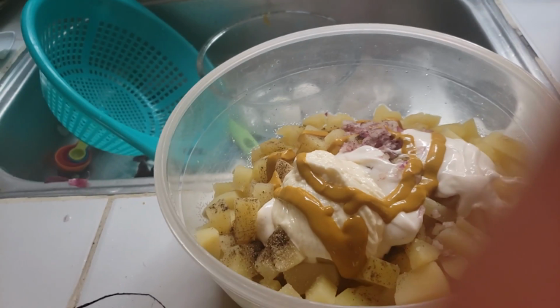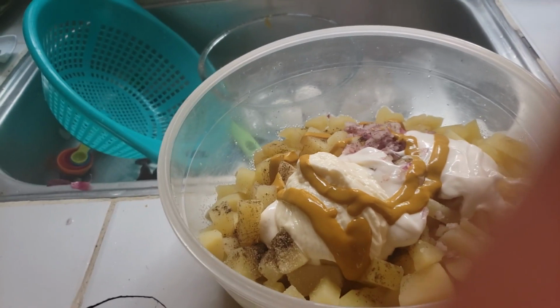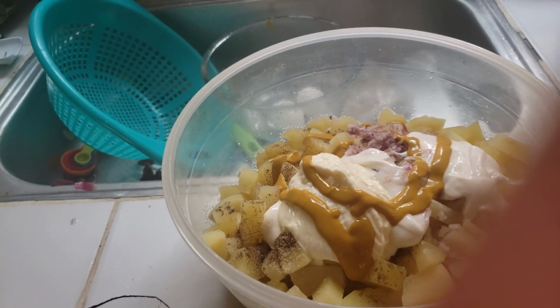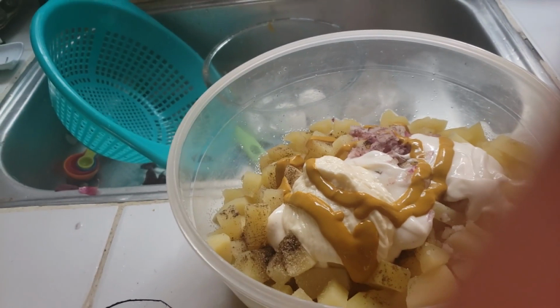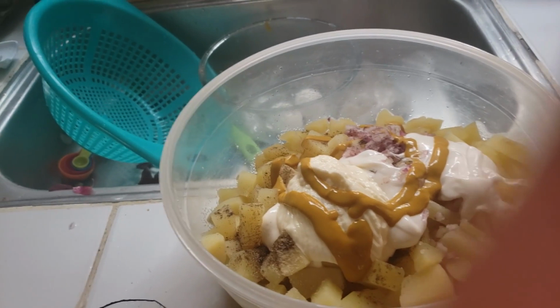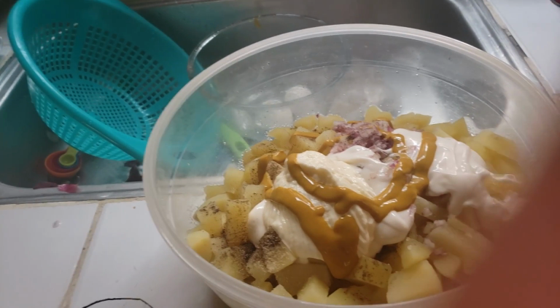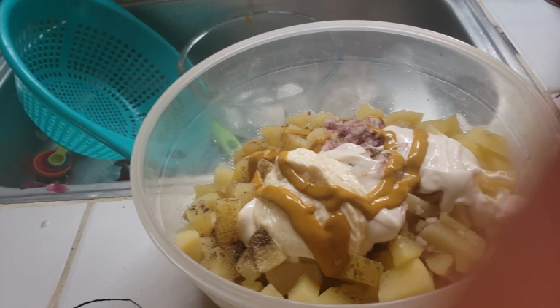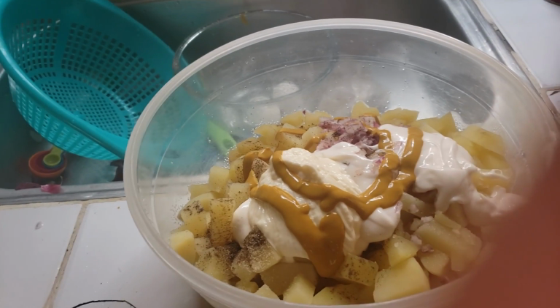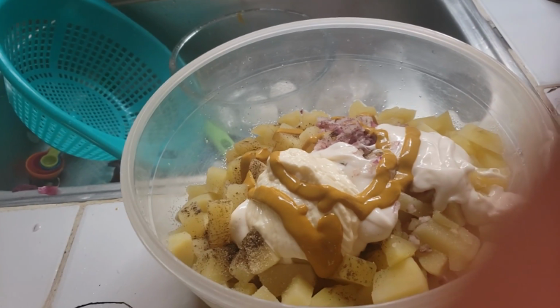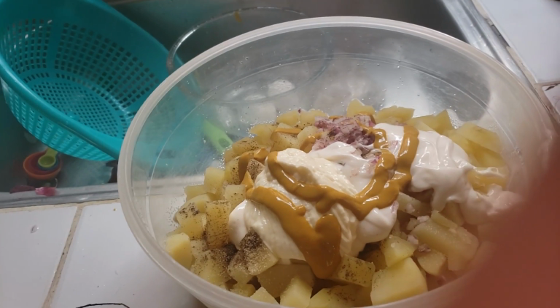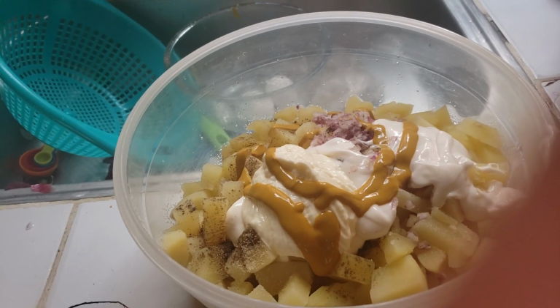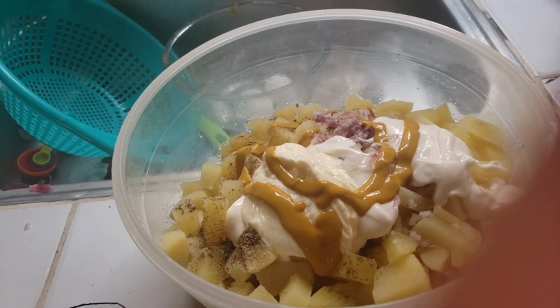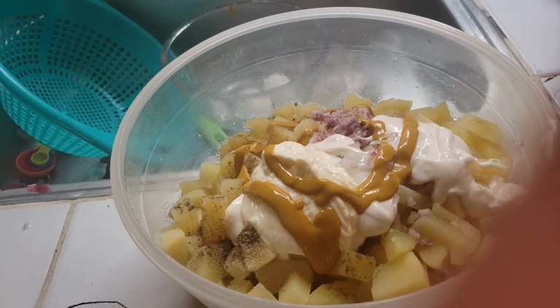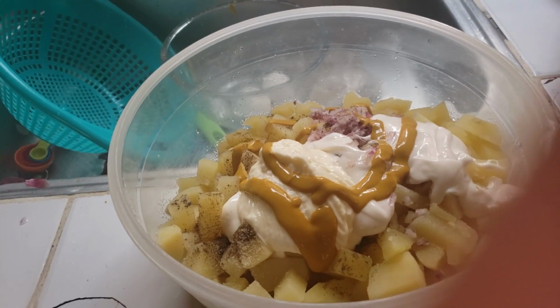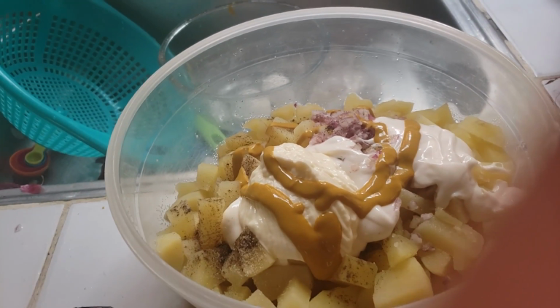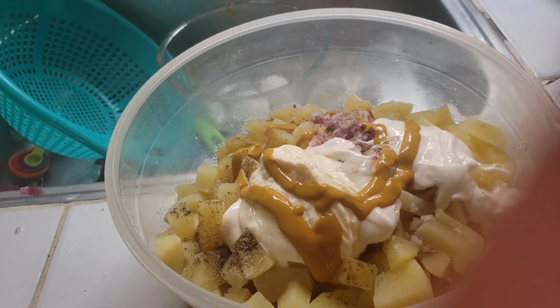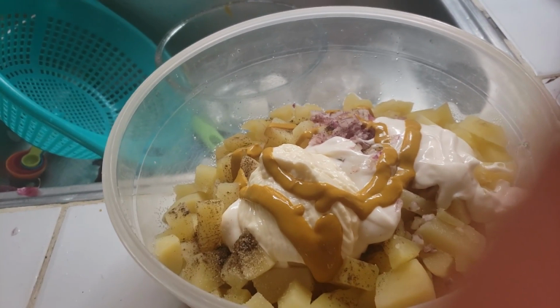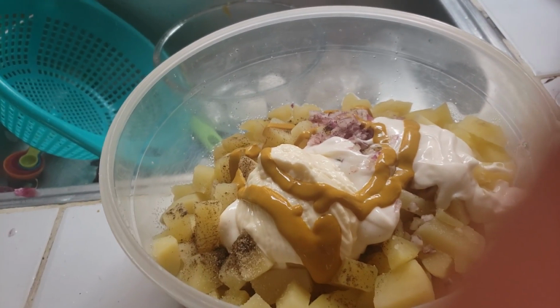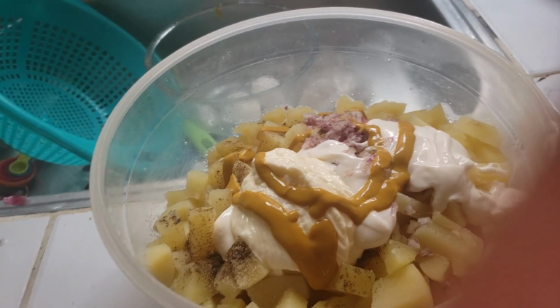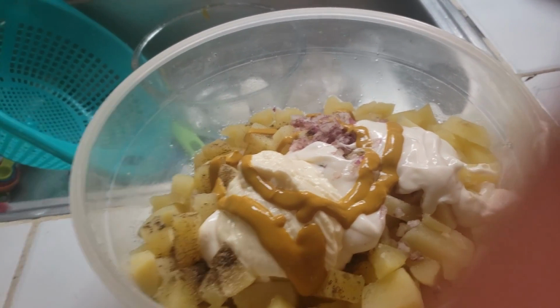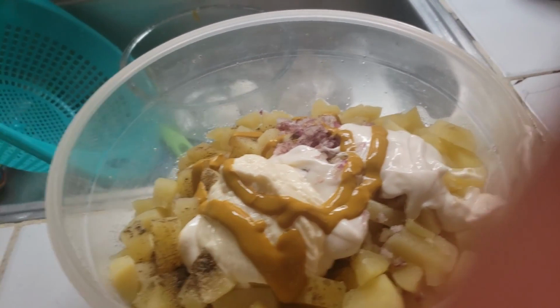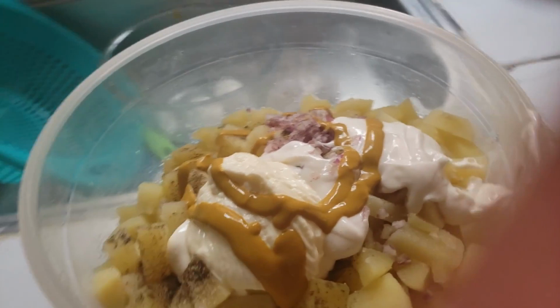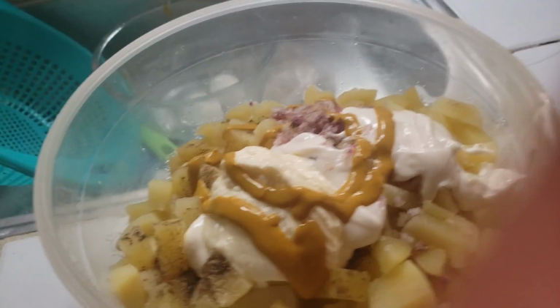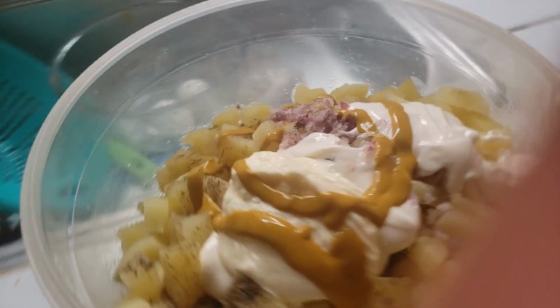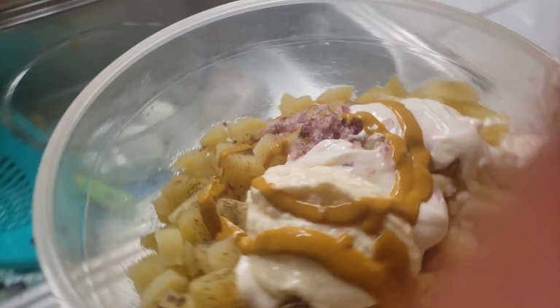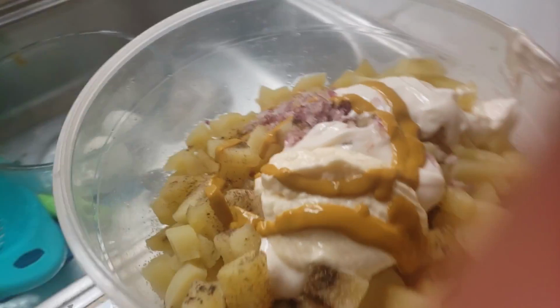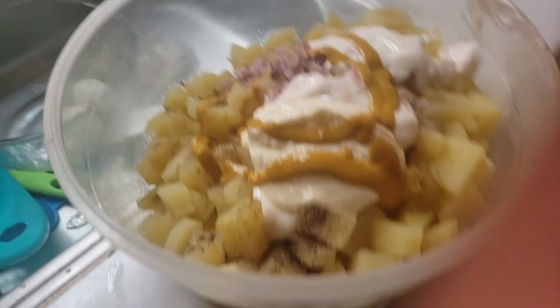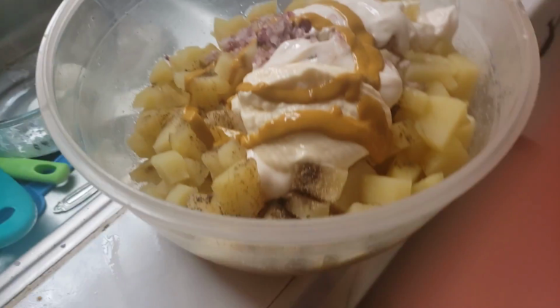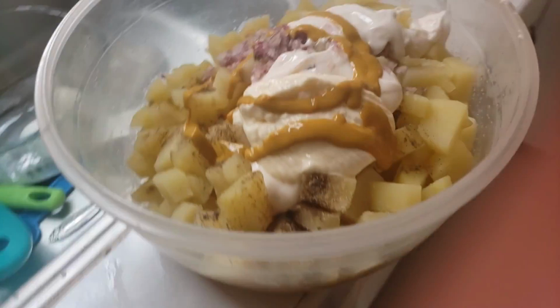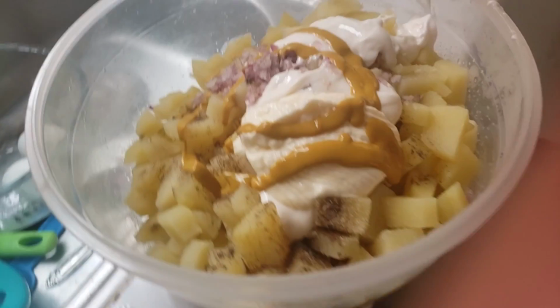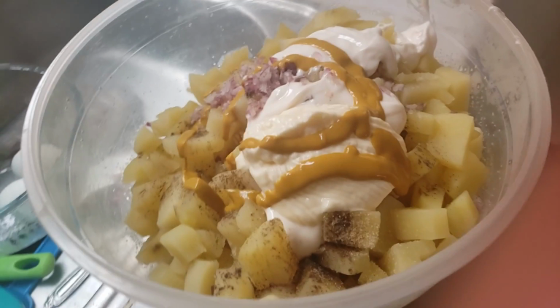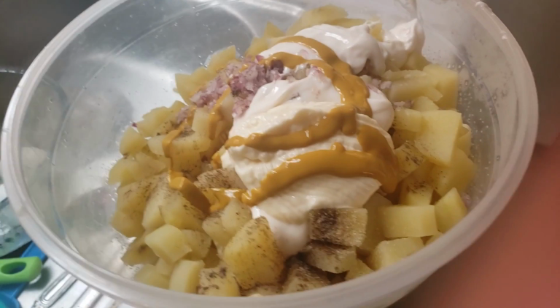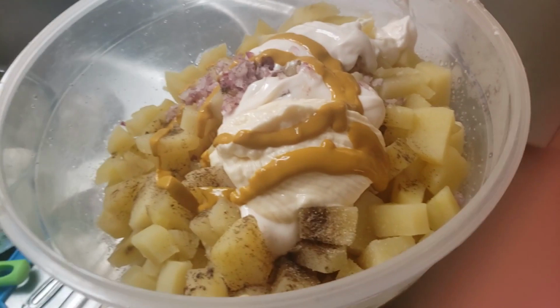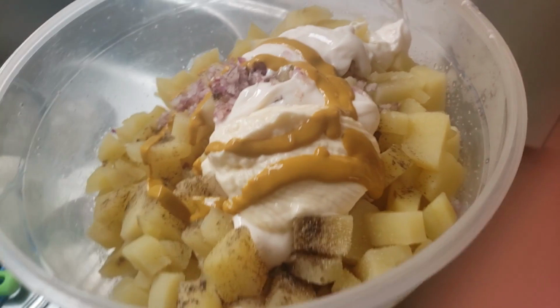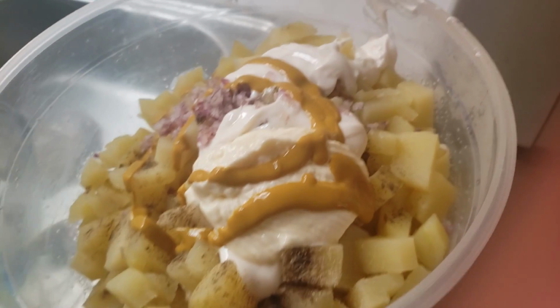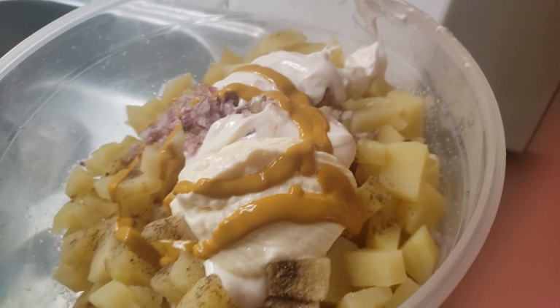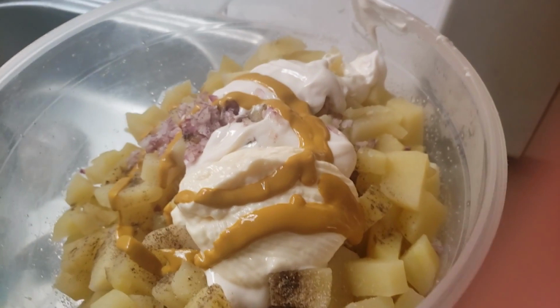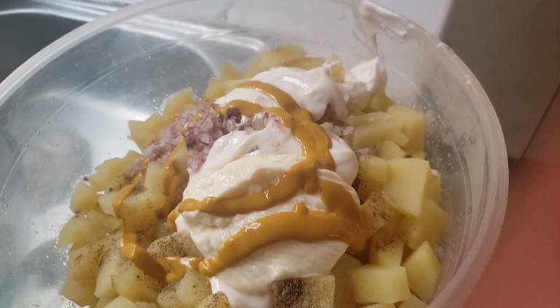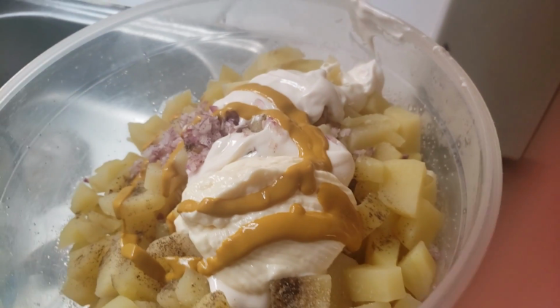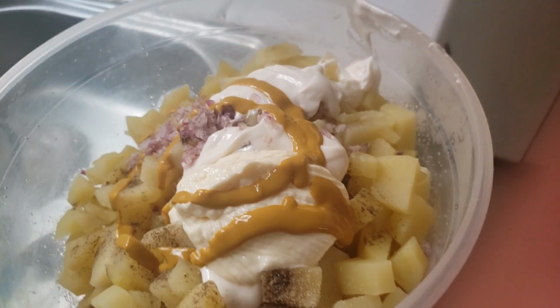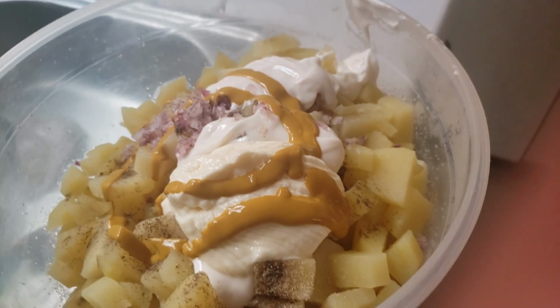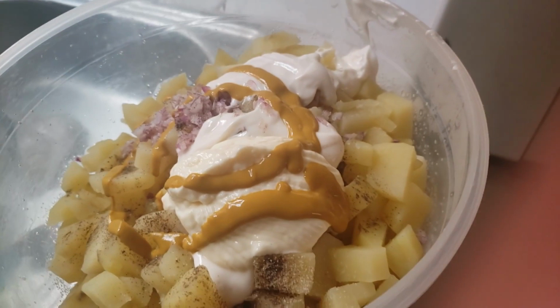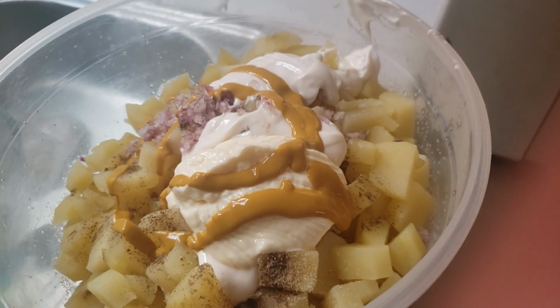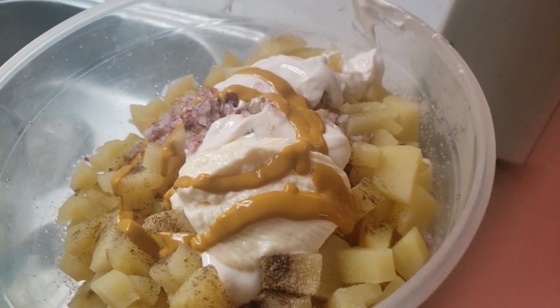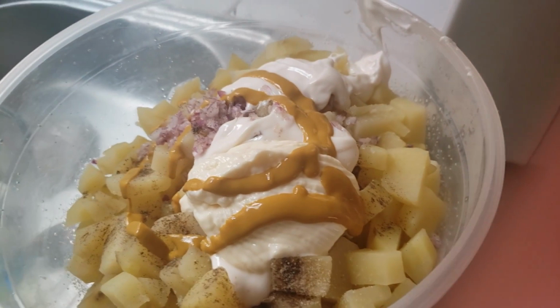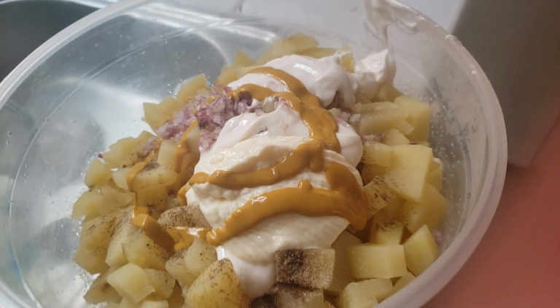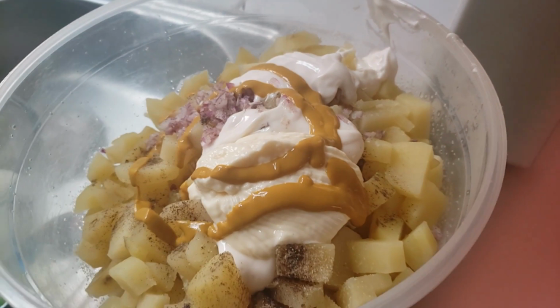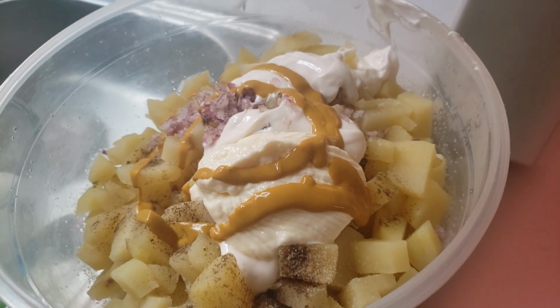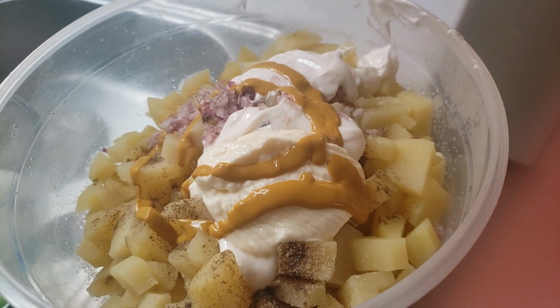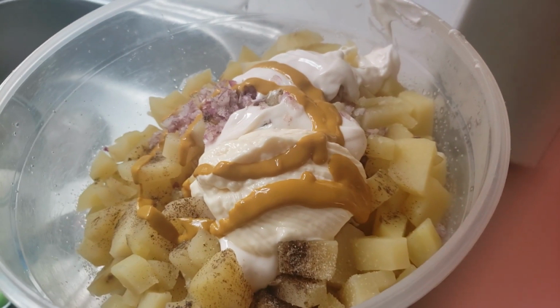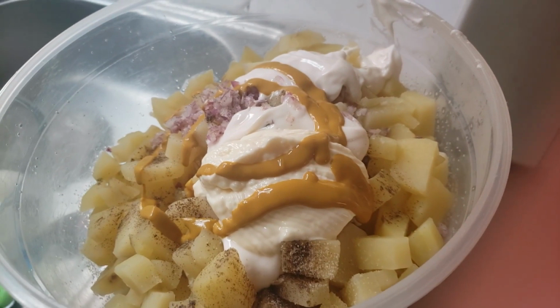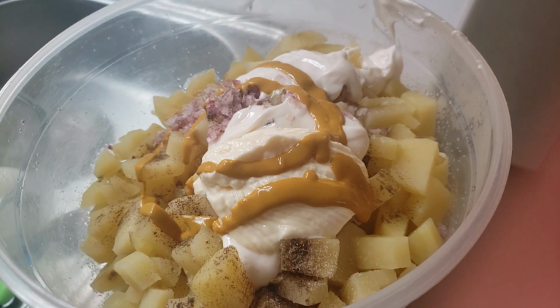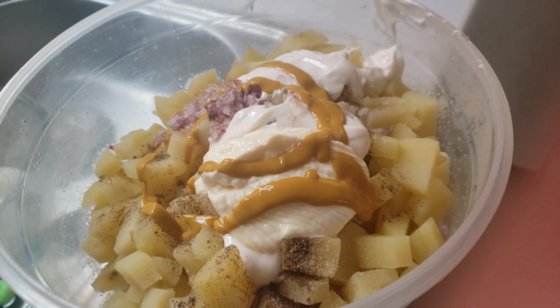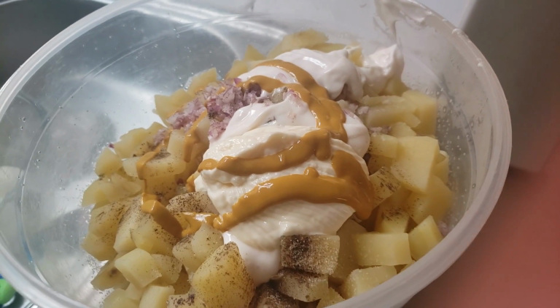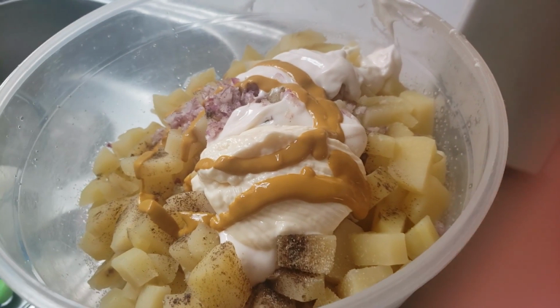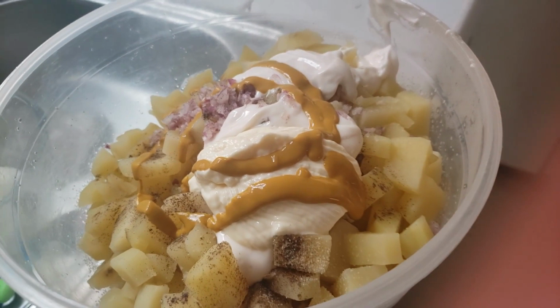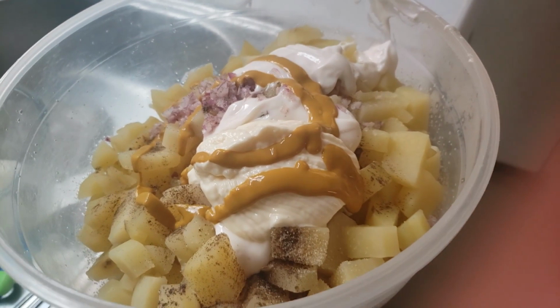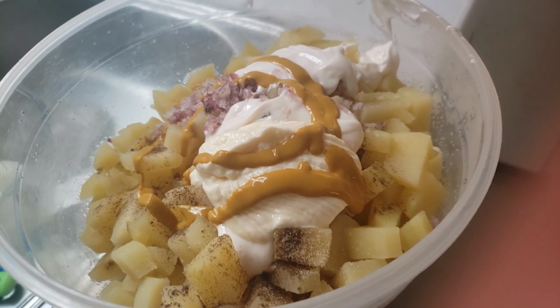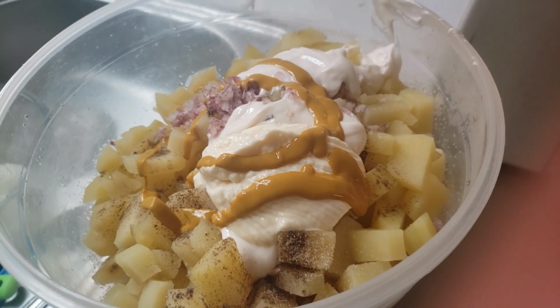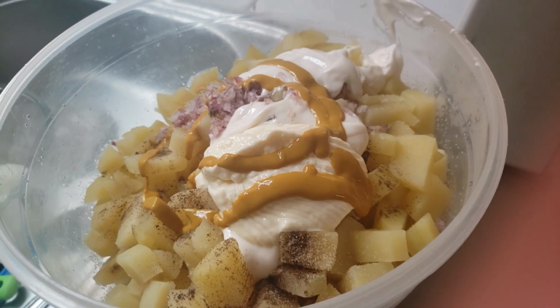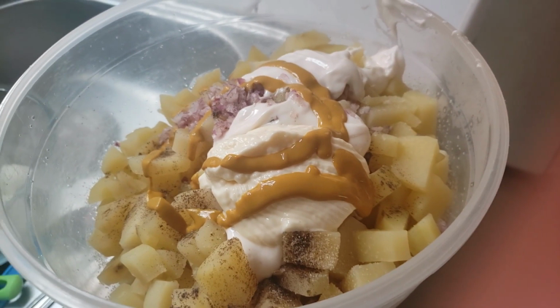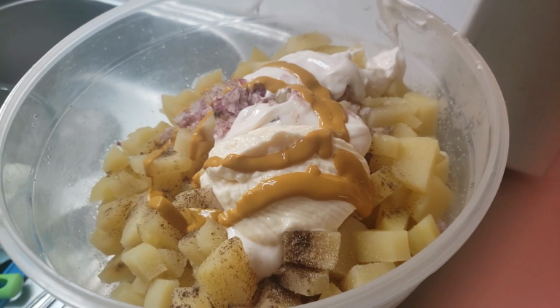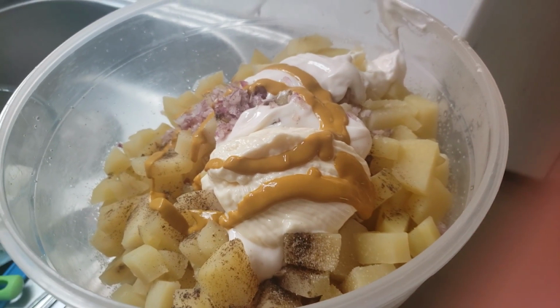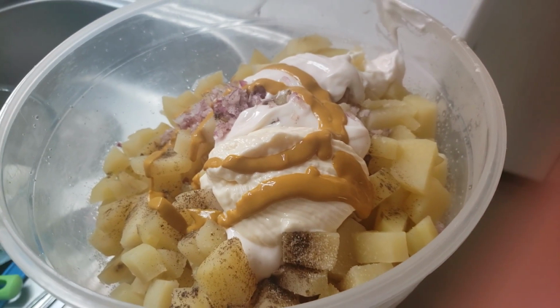Also, about a tablespoon and a half of yellow mustard.